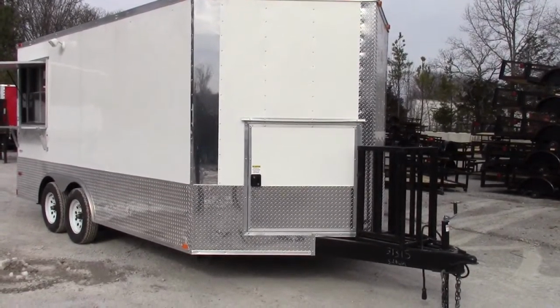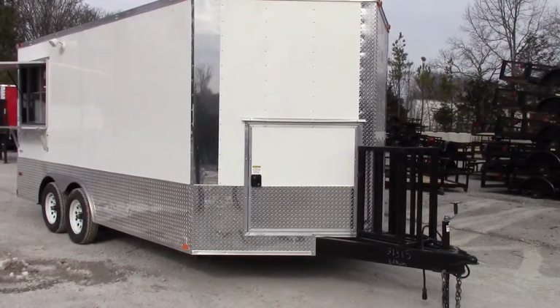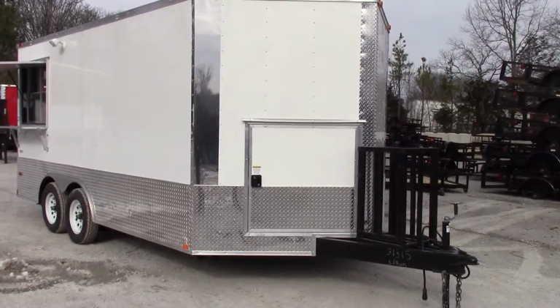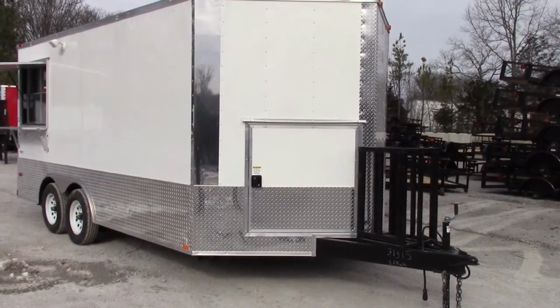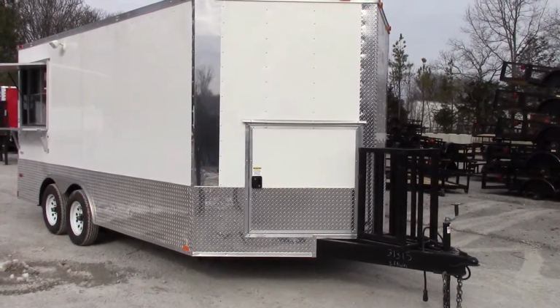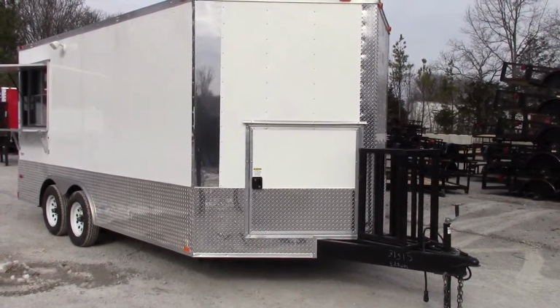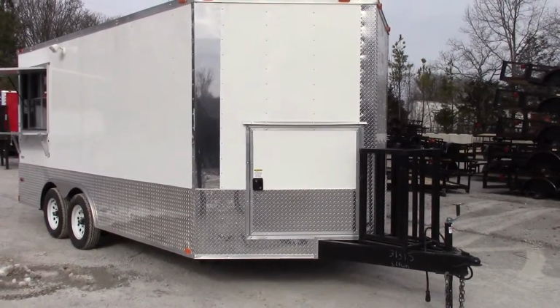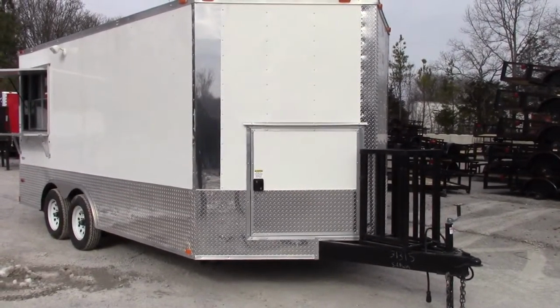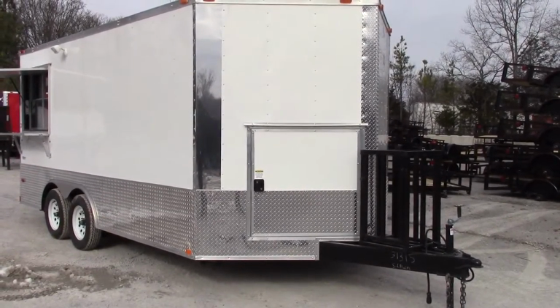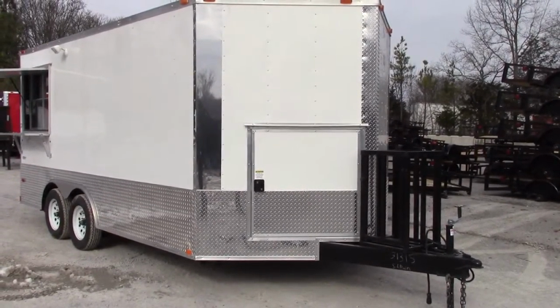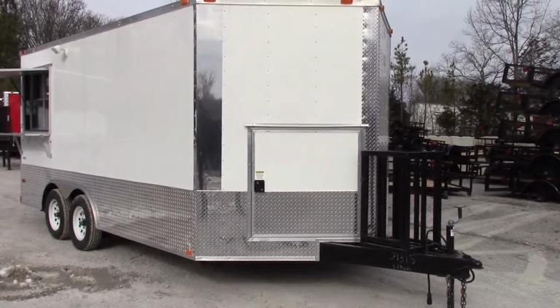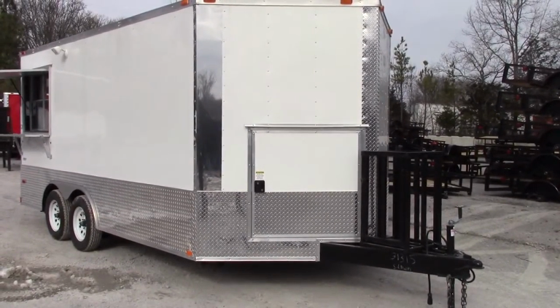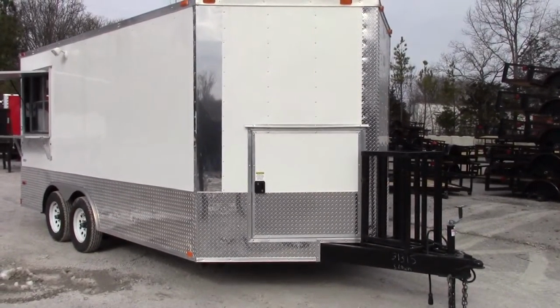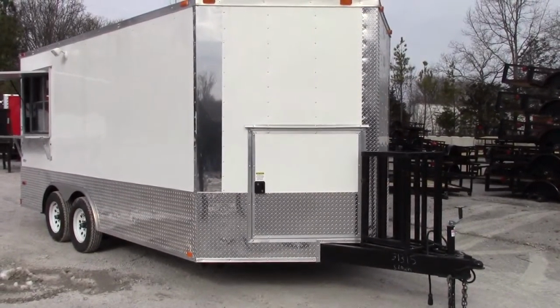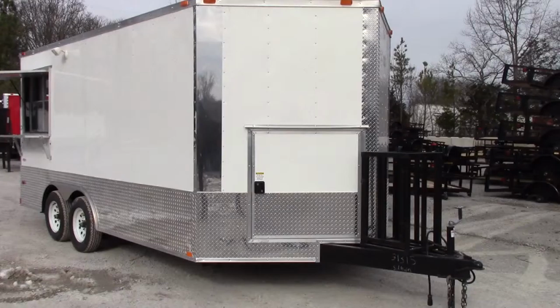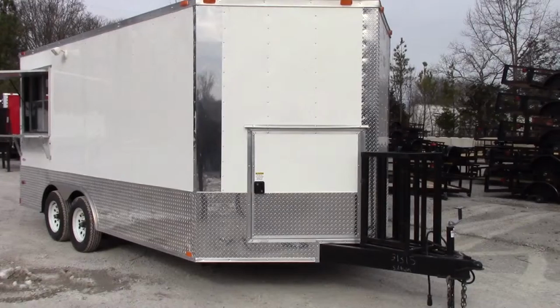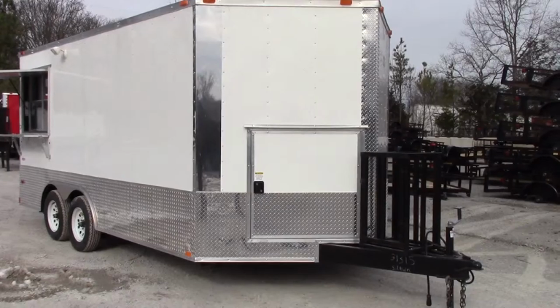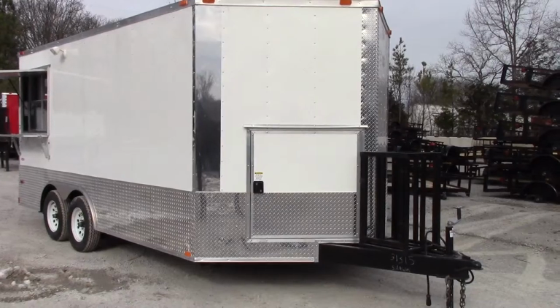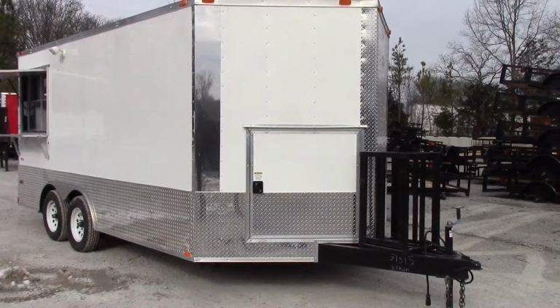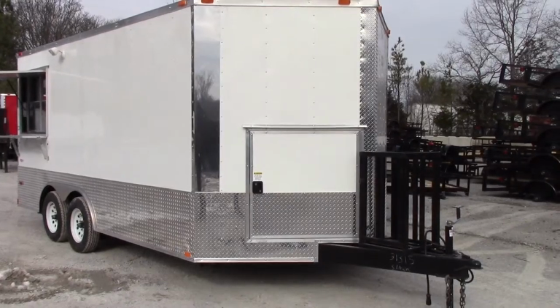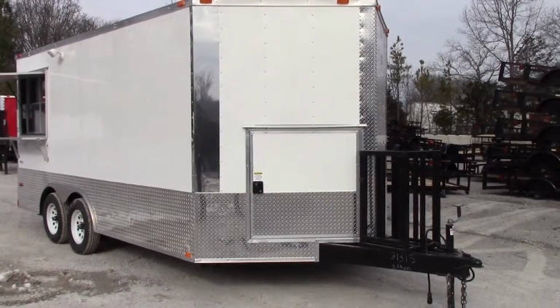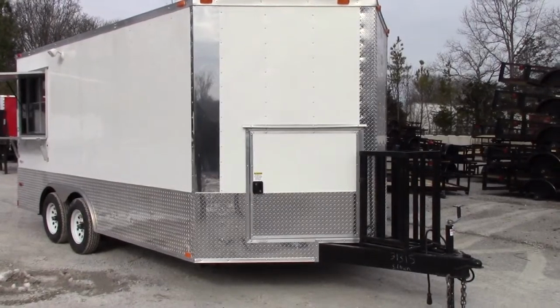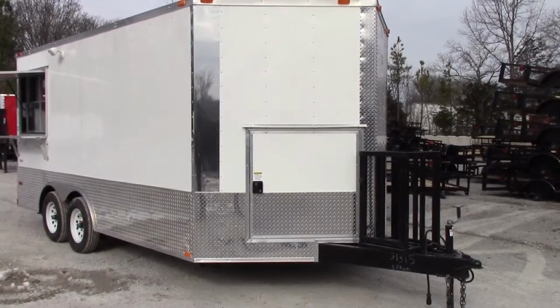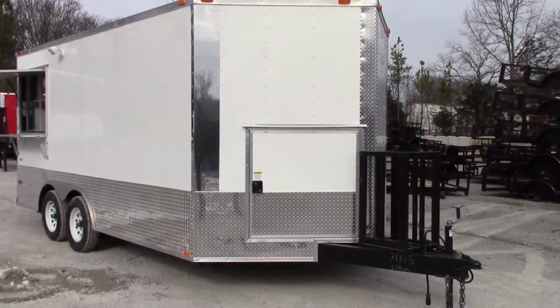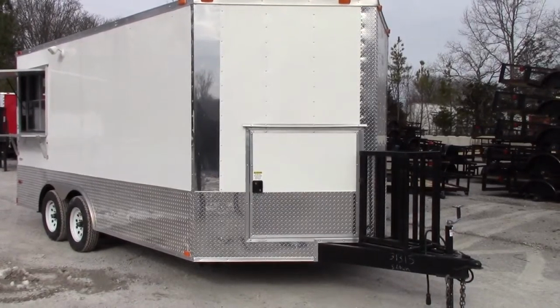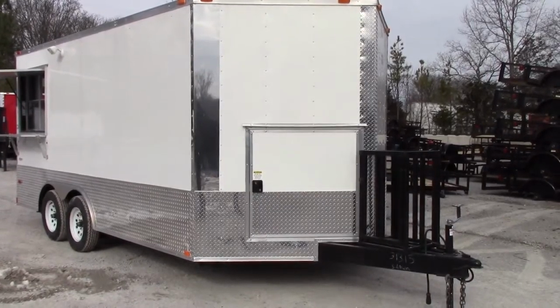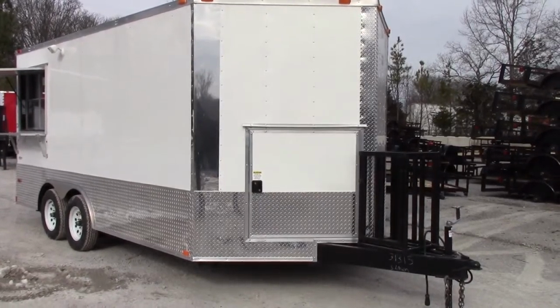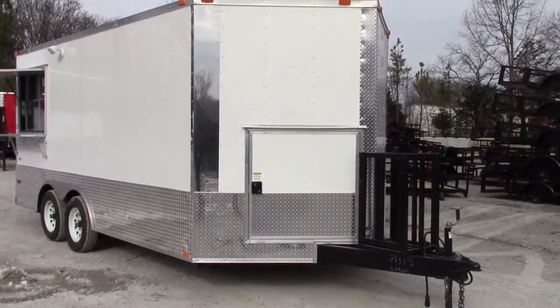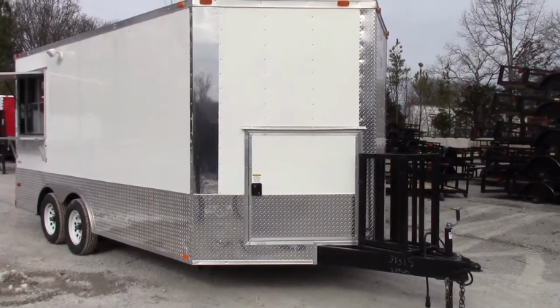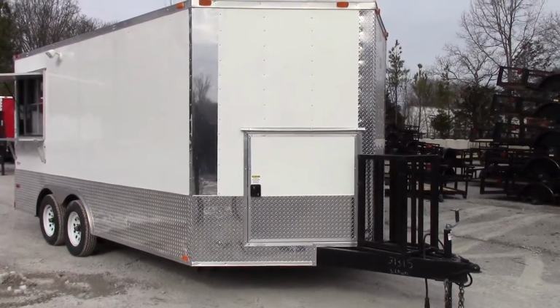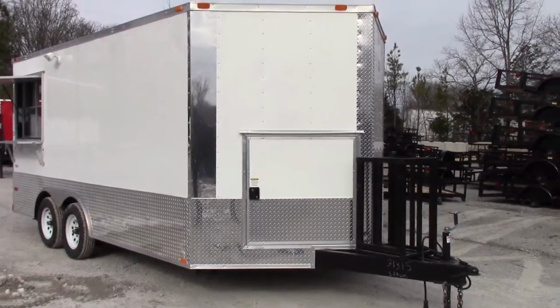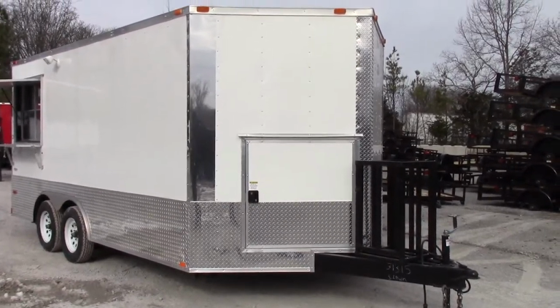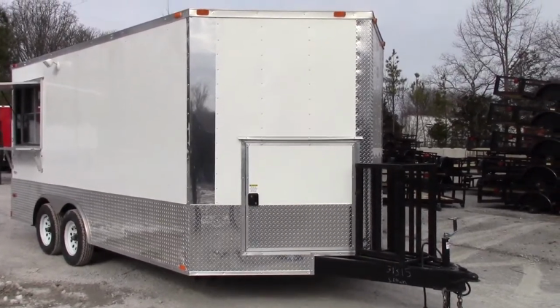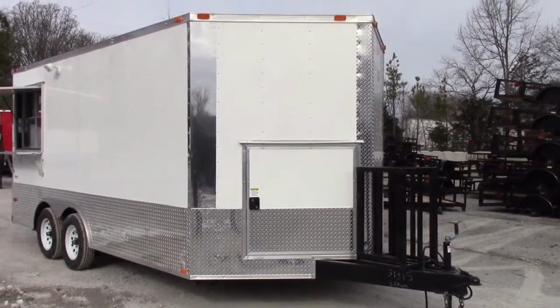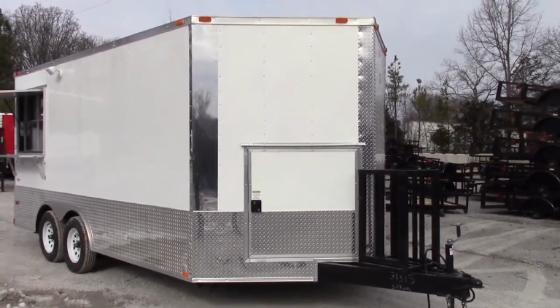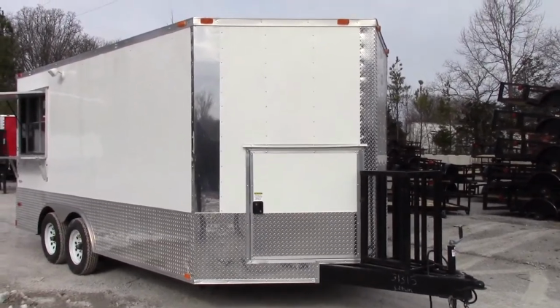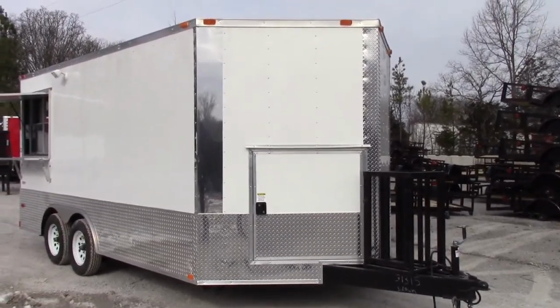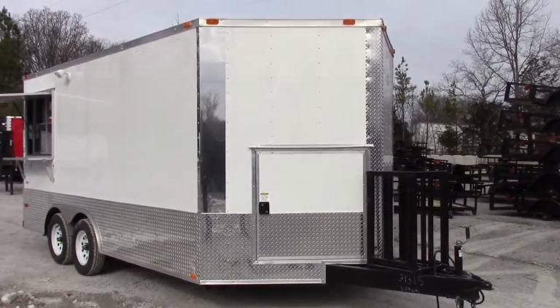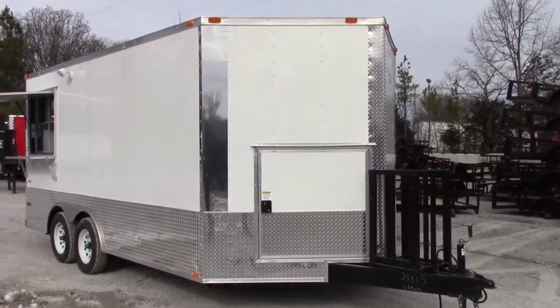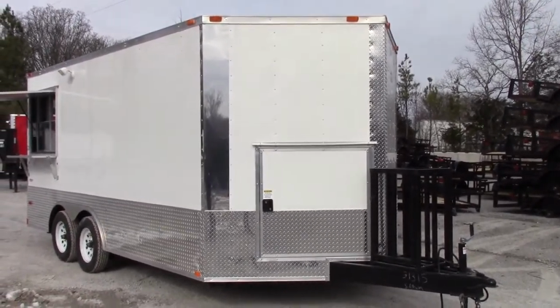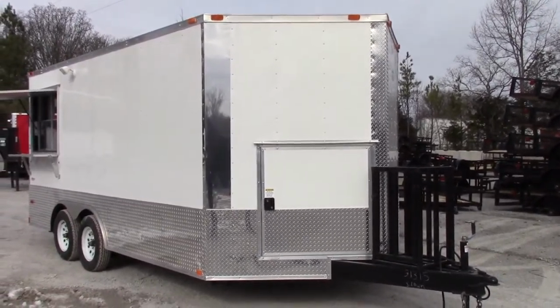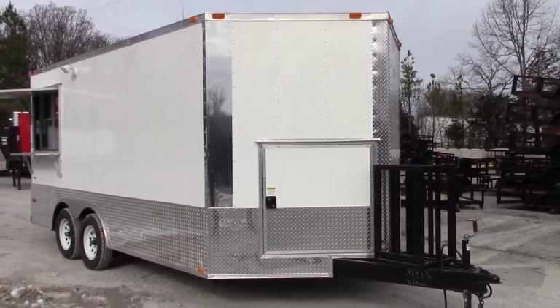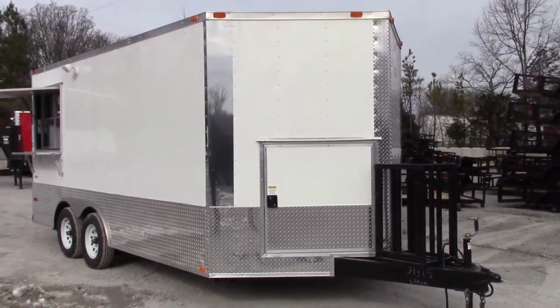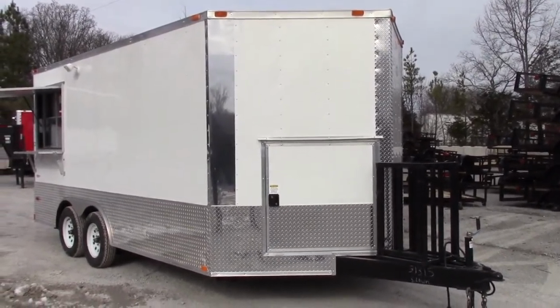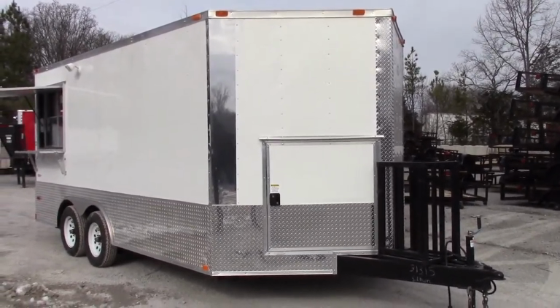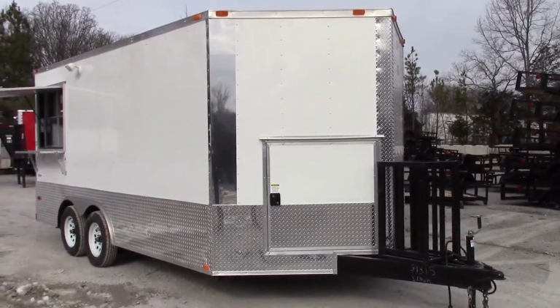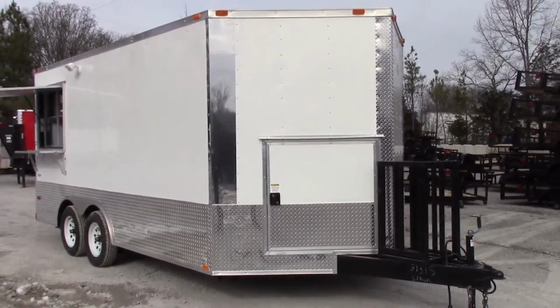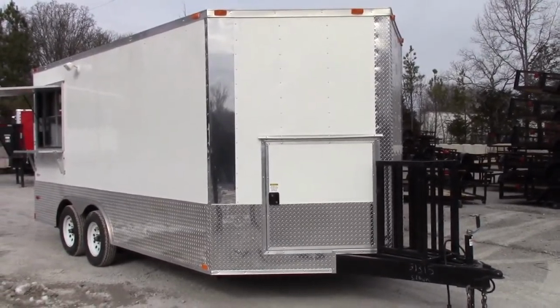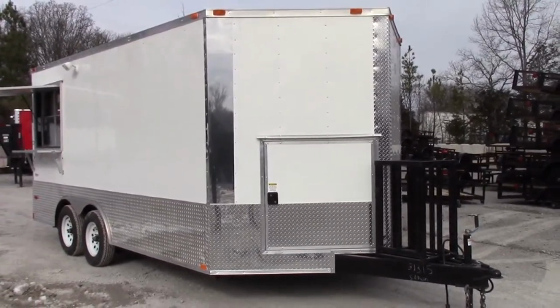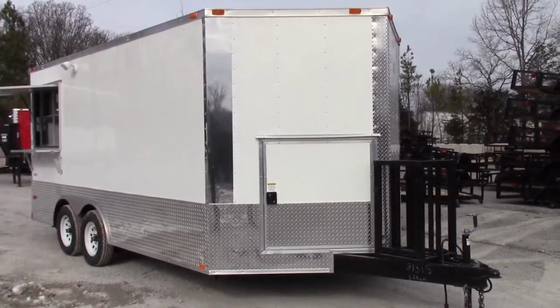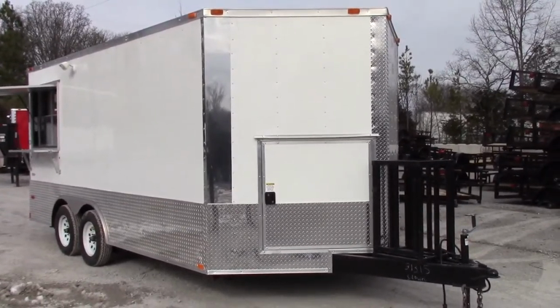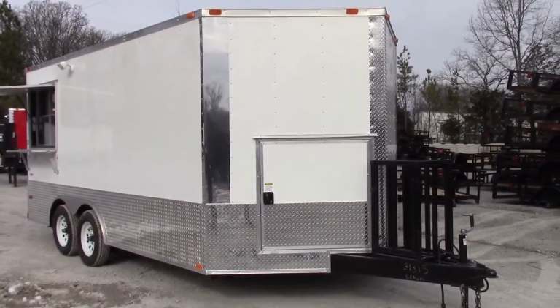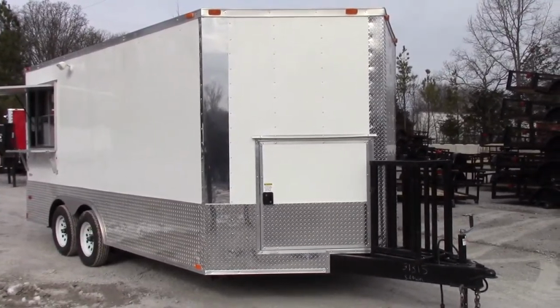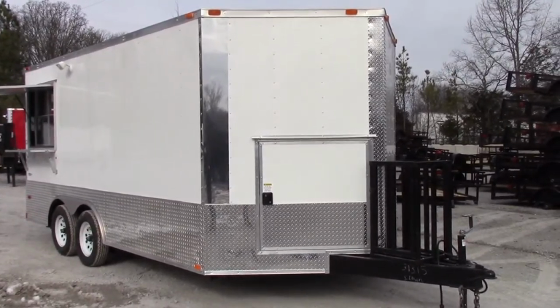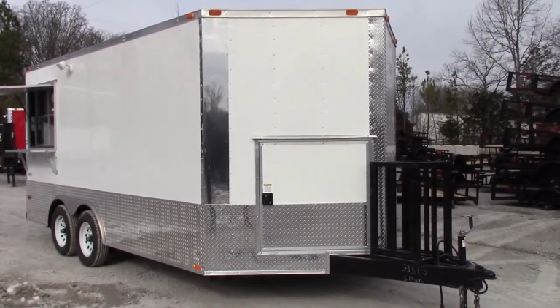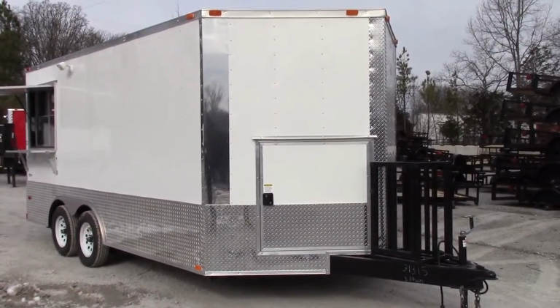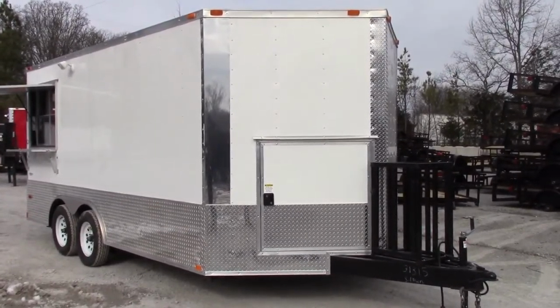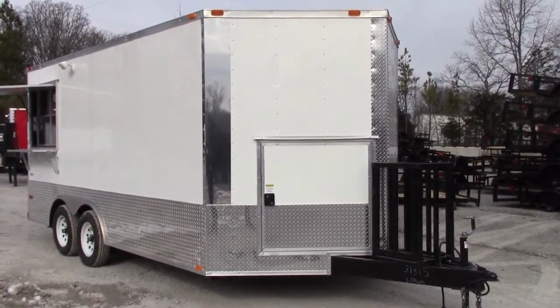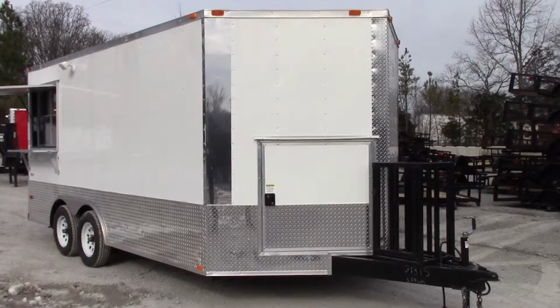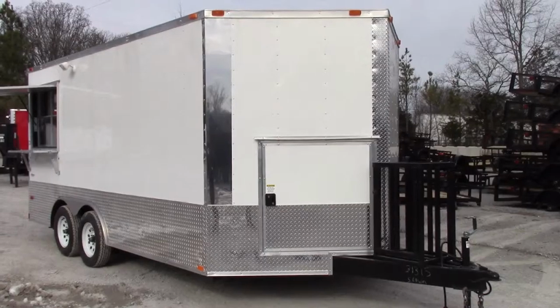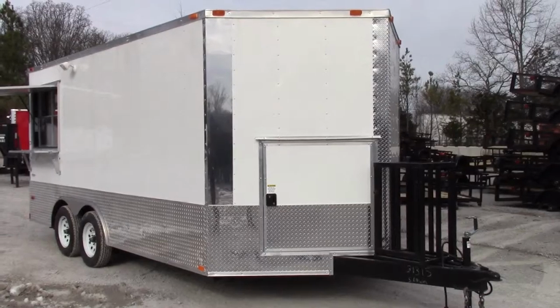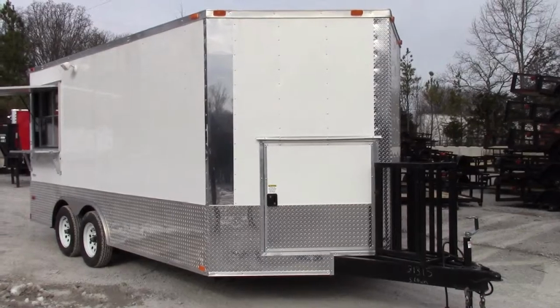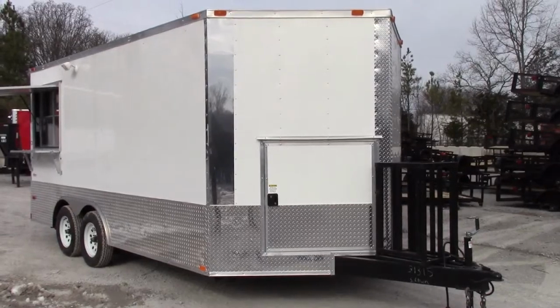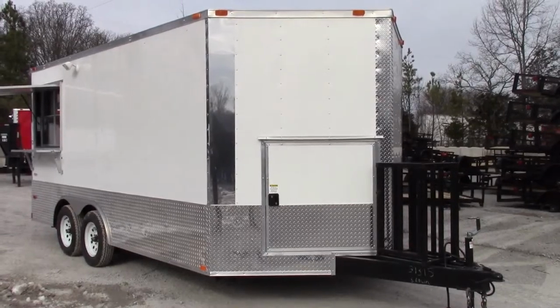We're here at SLE in Antioch, Tennessee to look at a white V-Net concessions trailer, eight and a half by 16 foot.